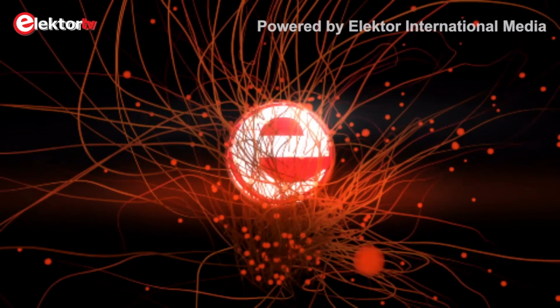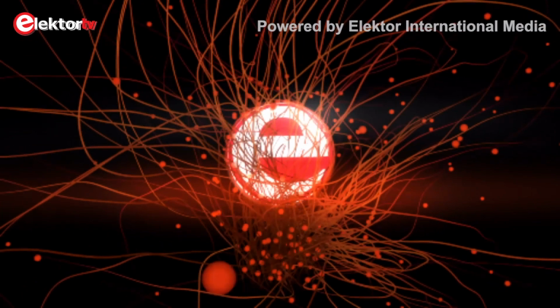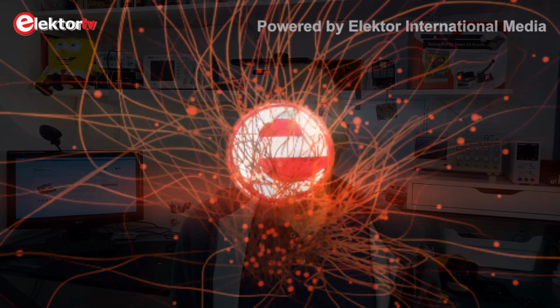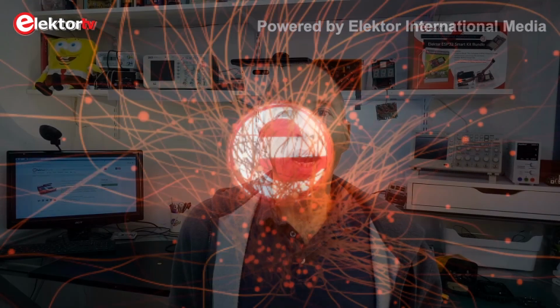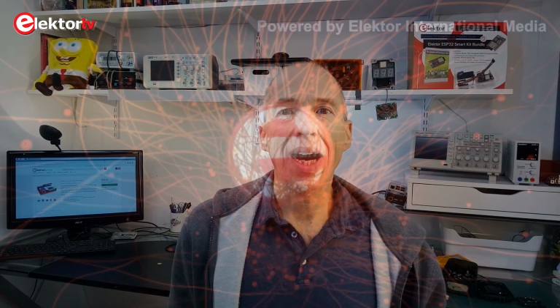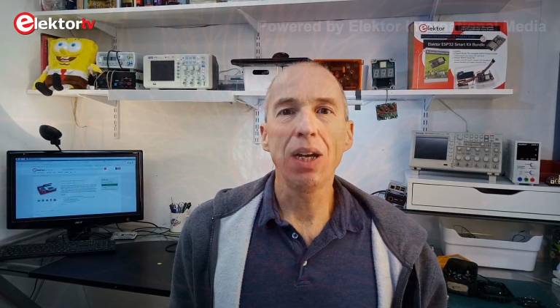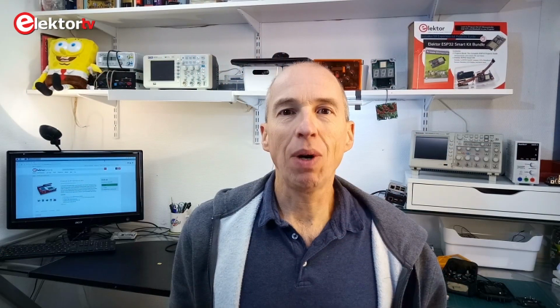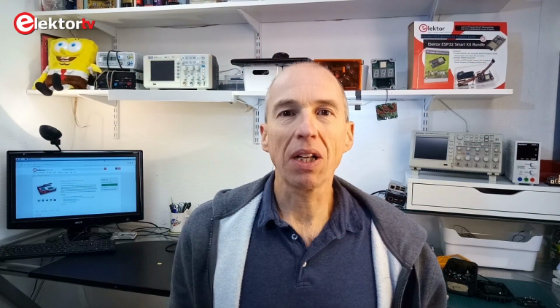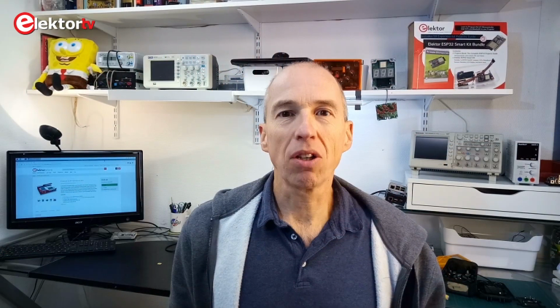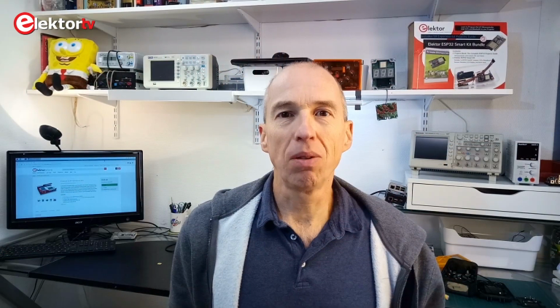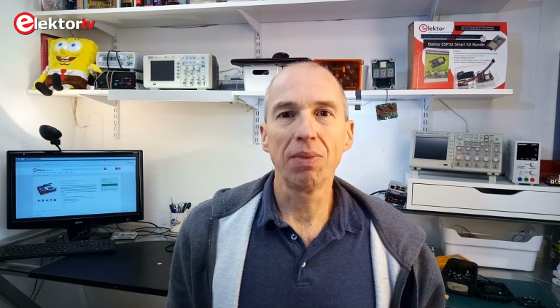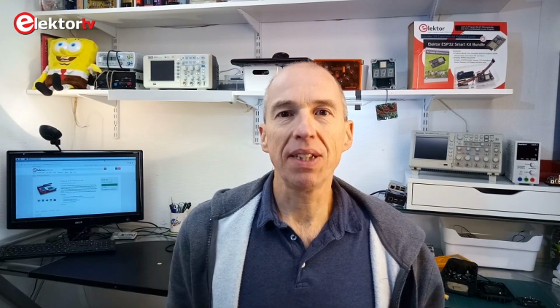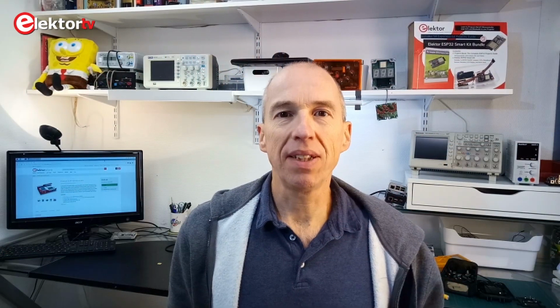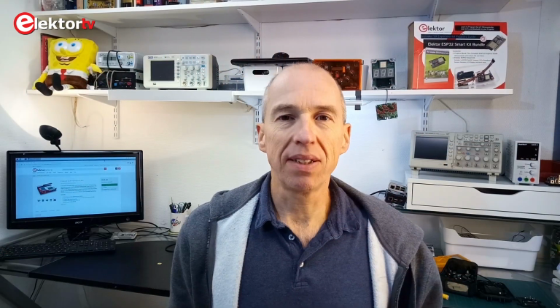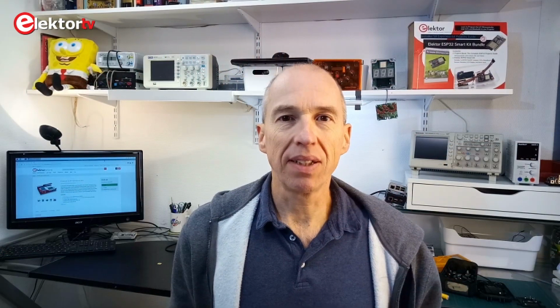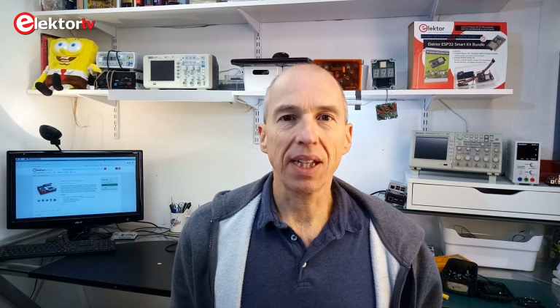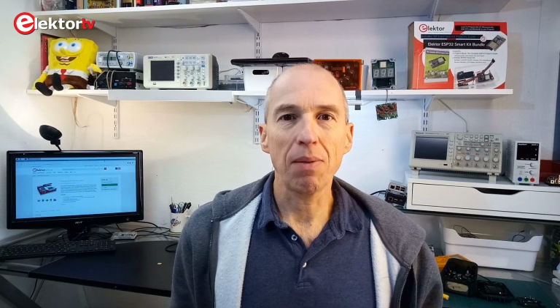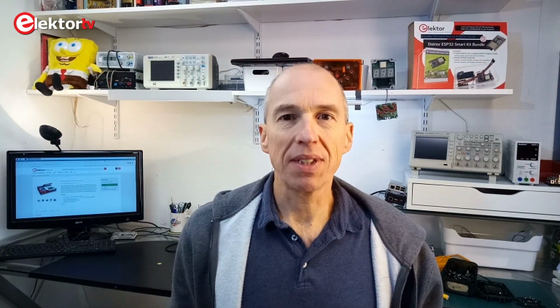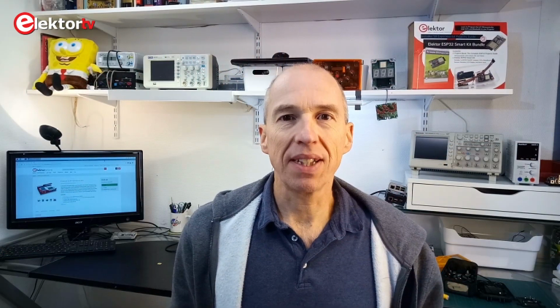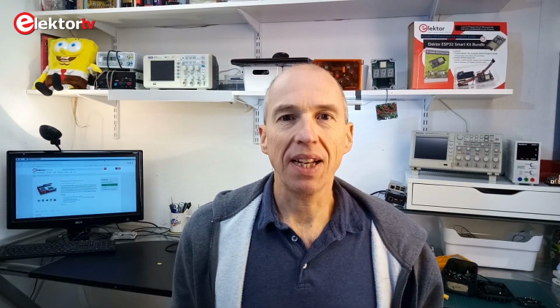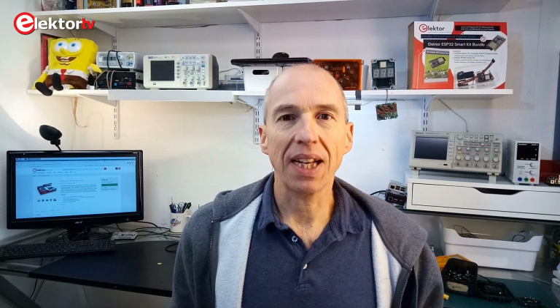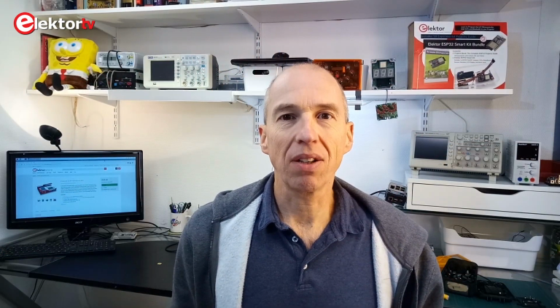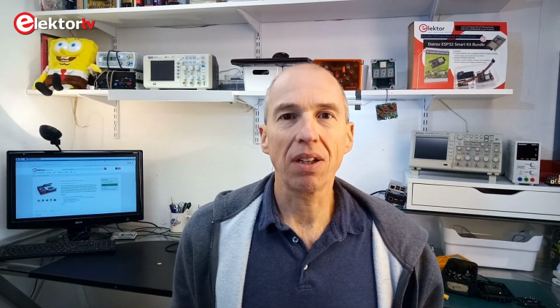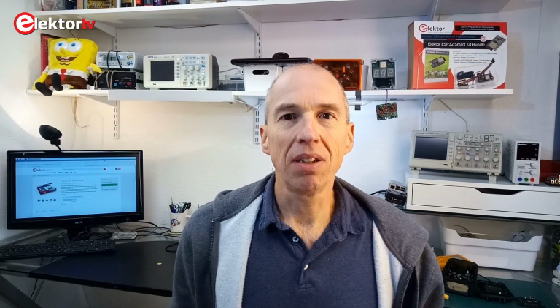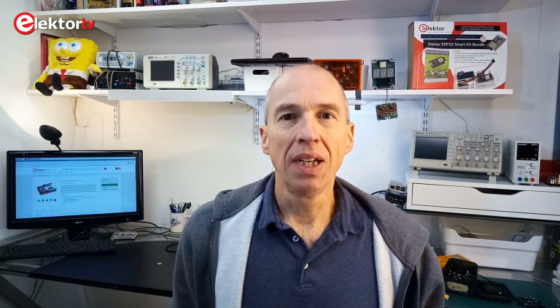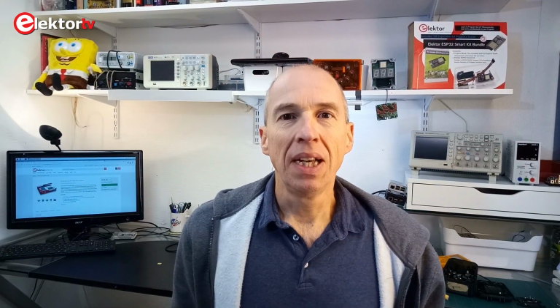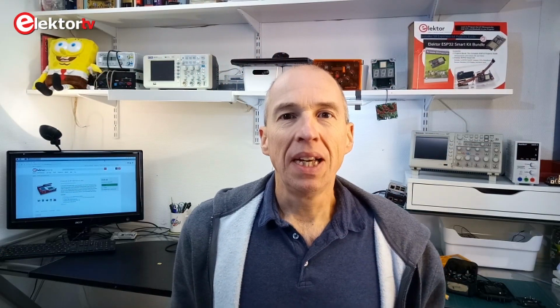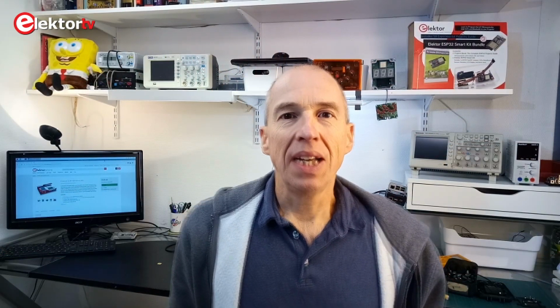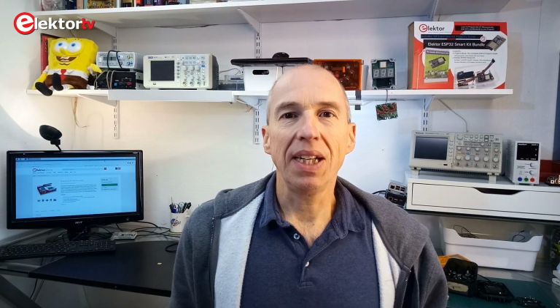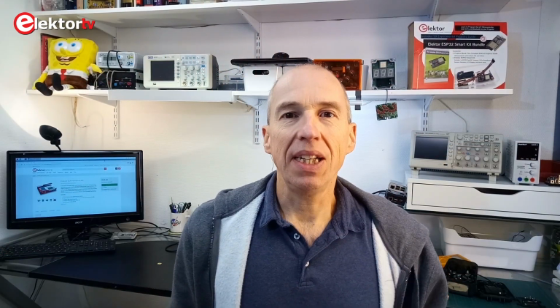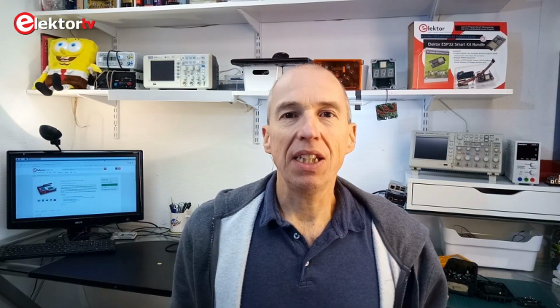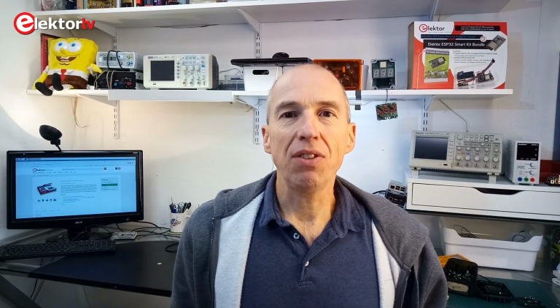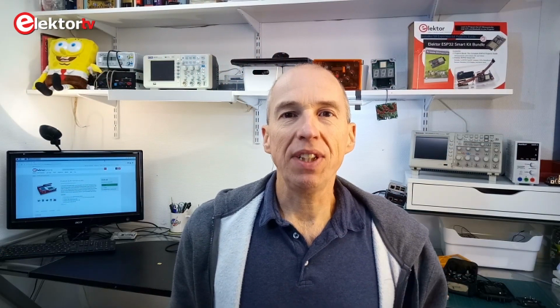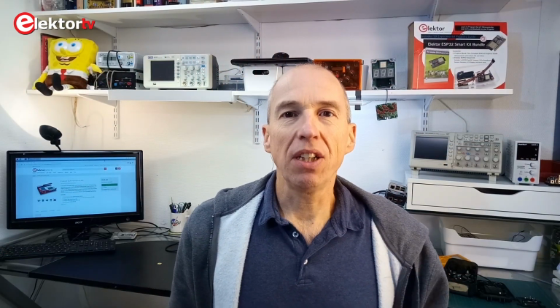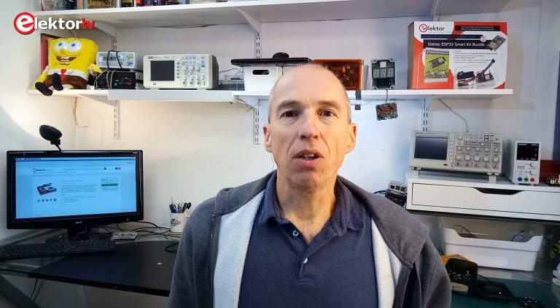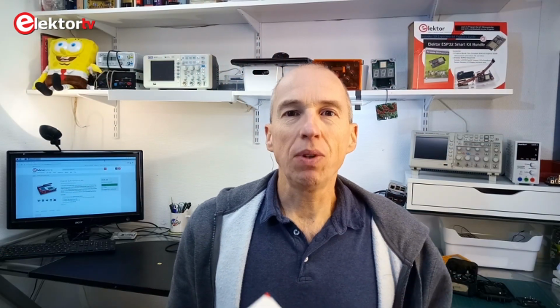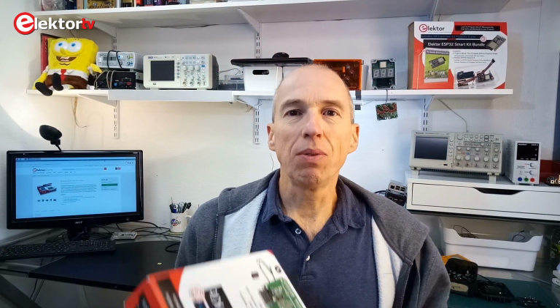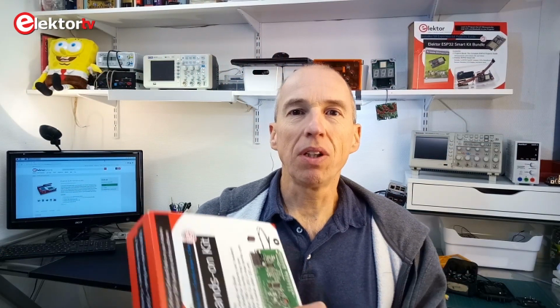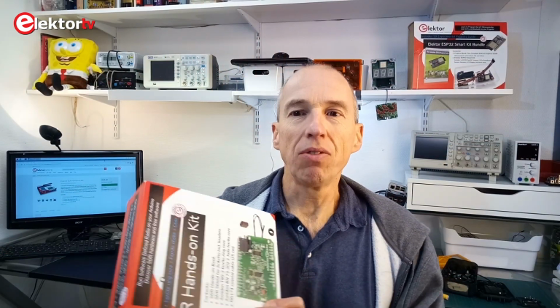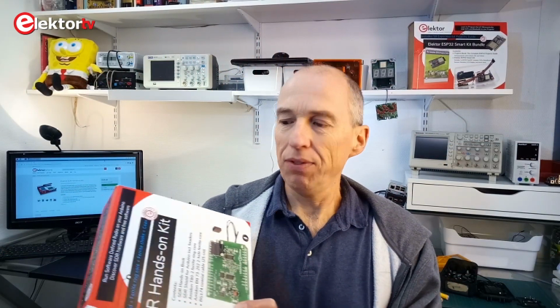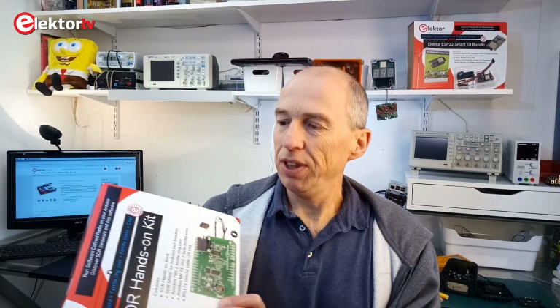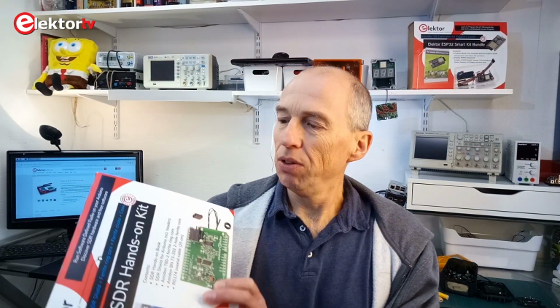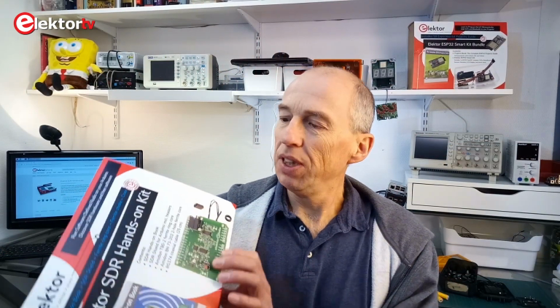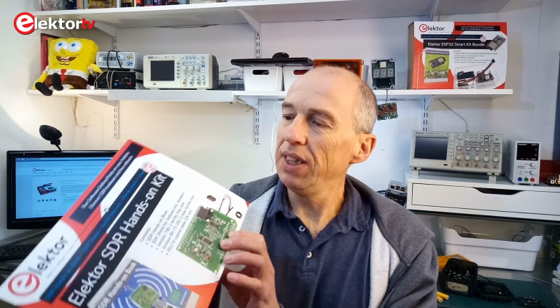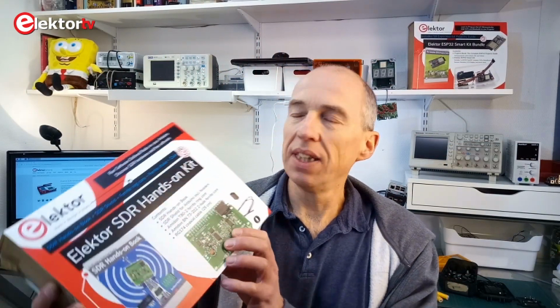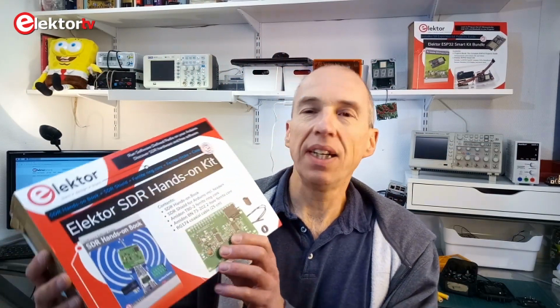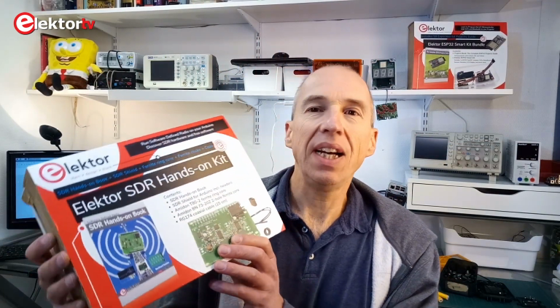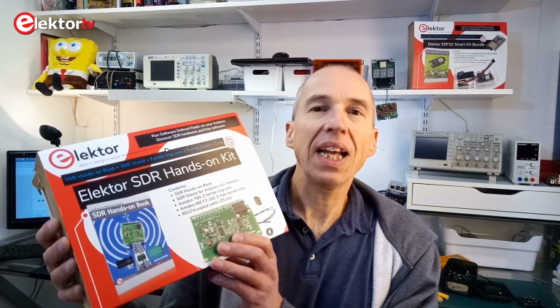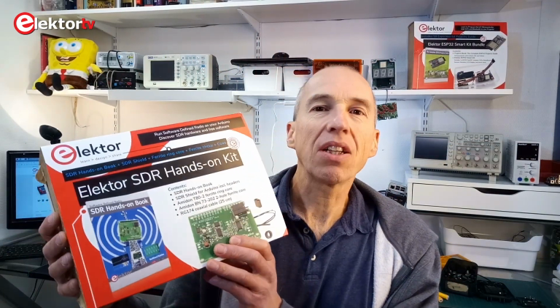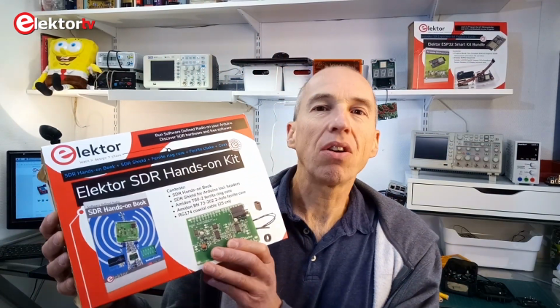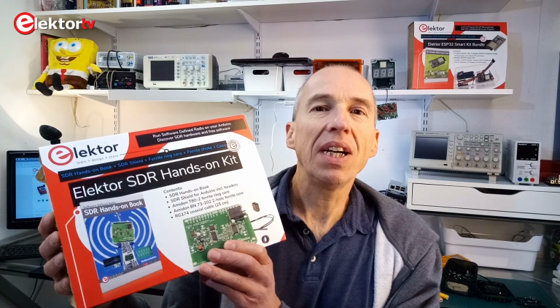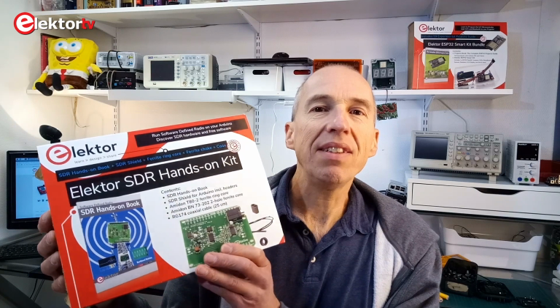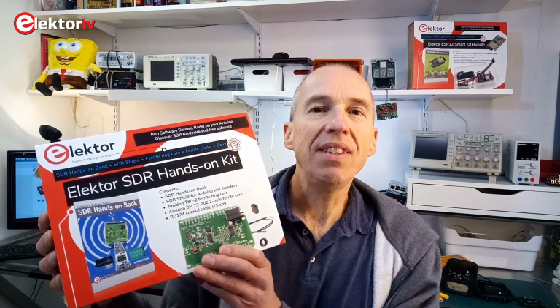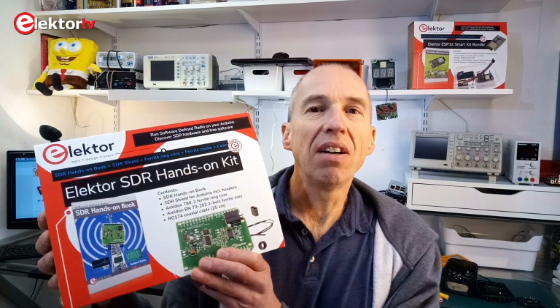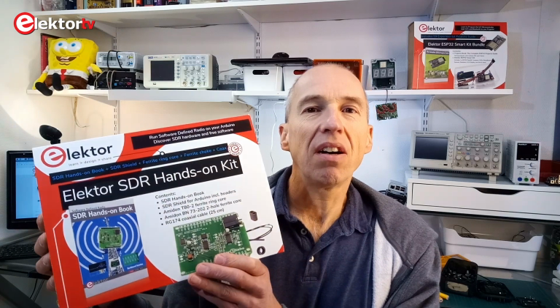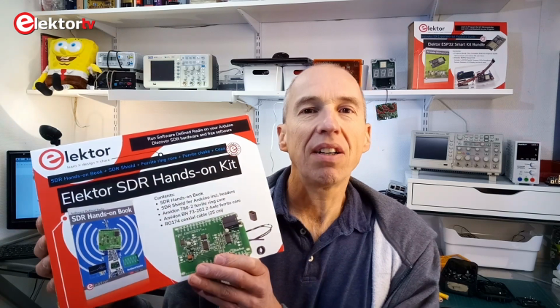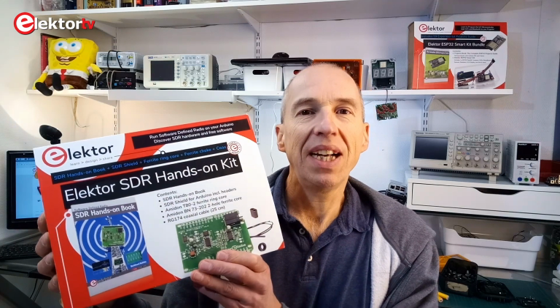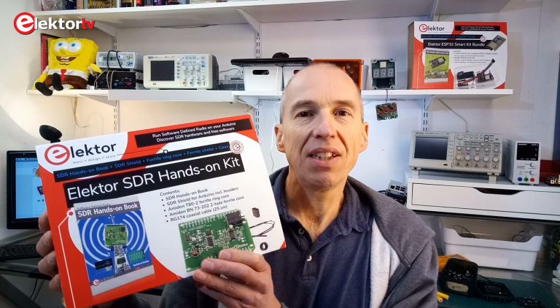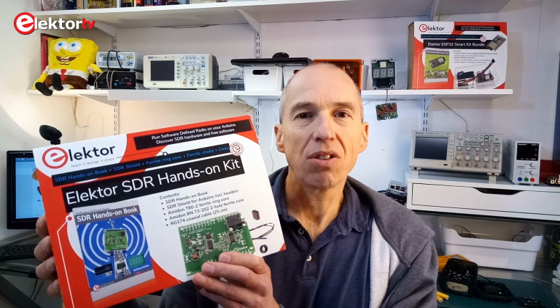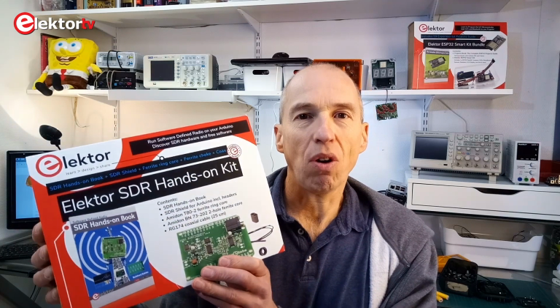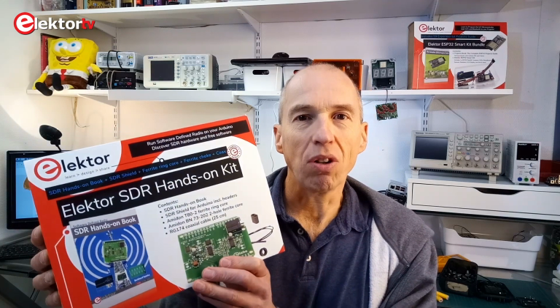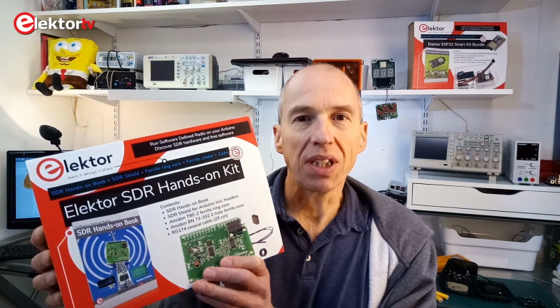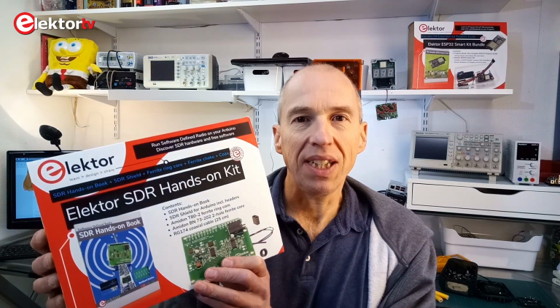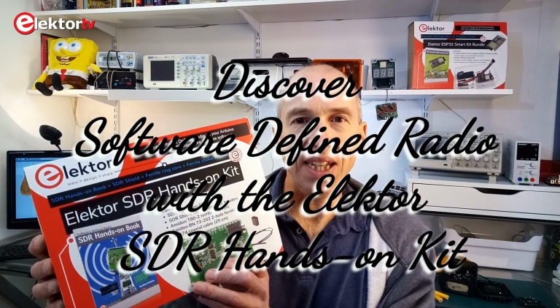Hi, welcome! This is Clemens at Elektor. In this video we will review the Elektor SDR hands-on kit.